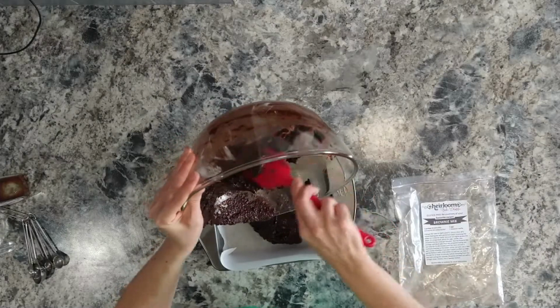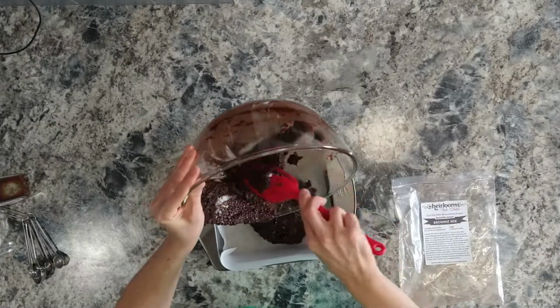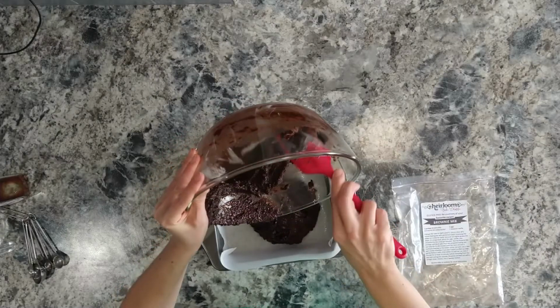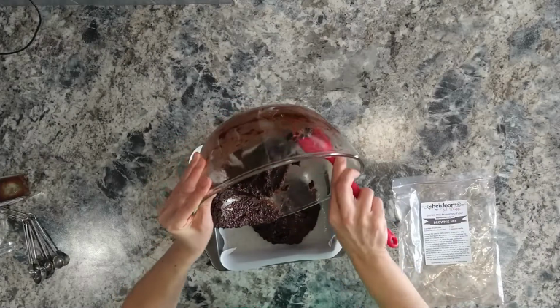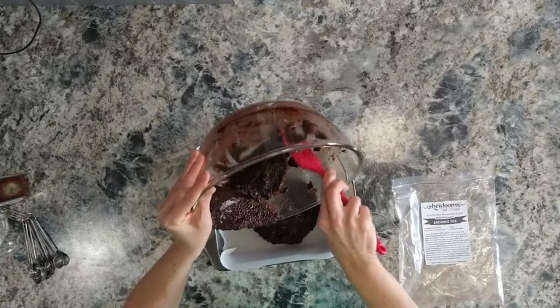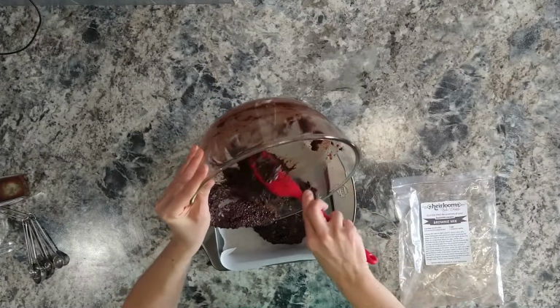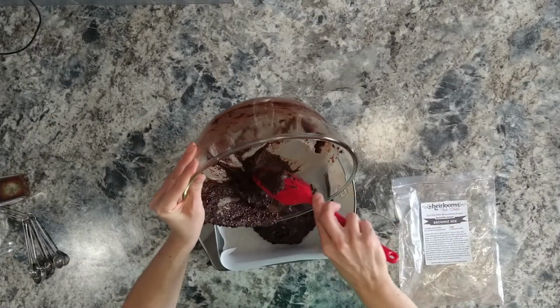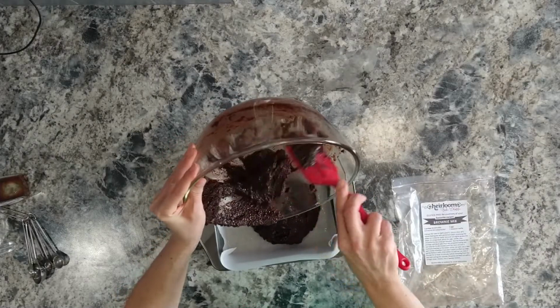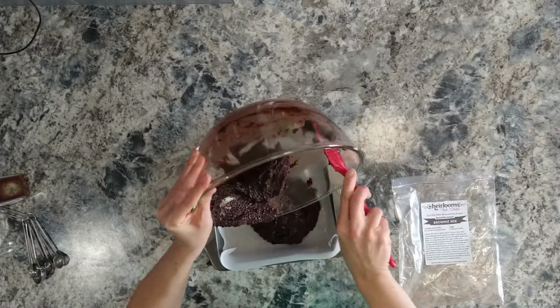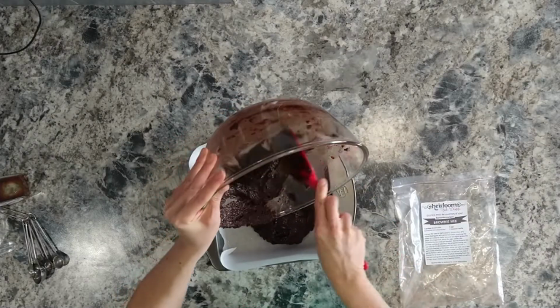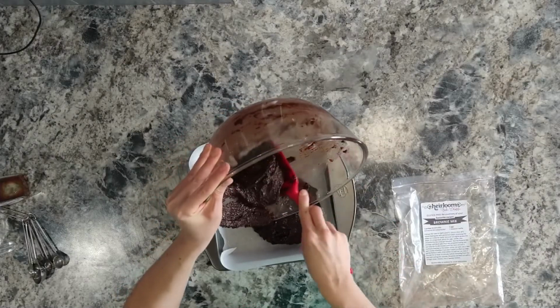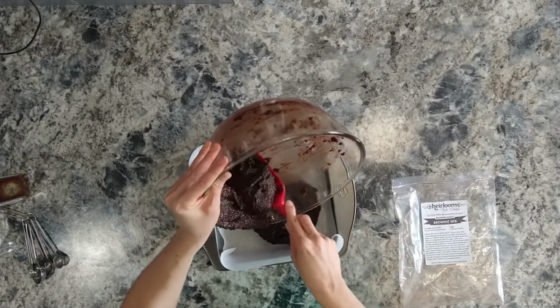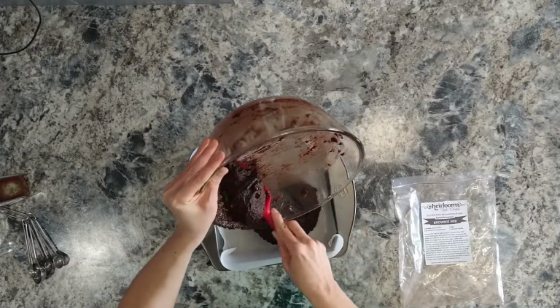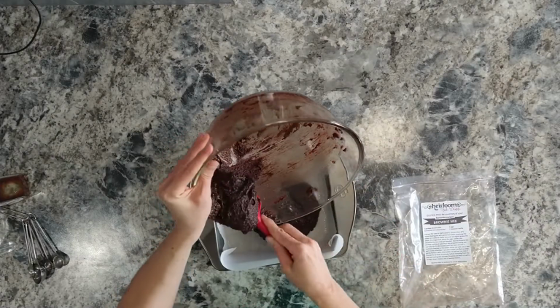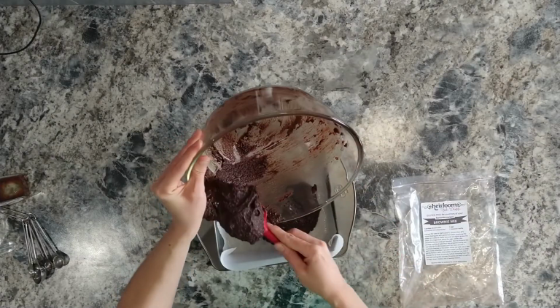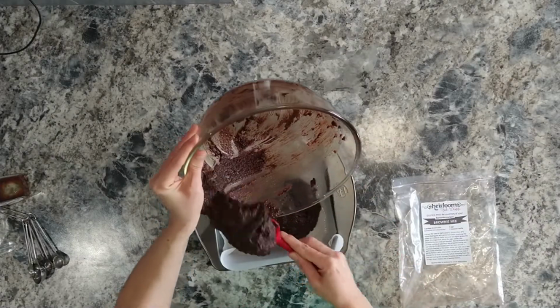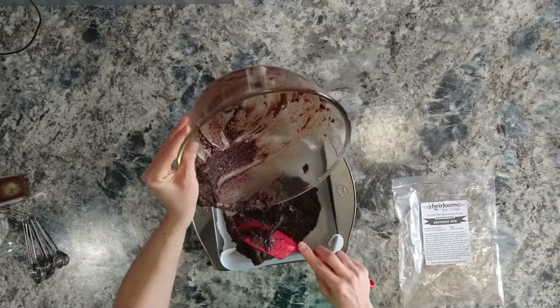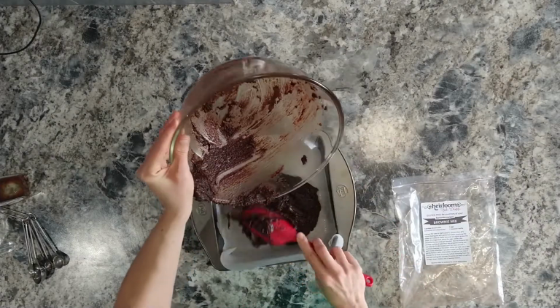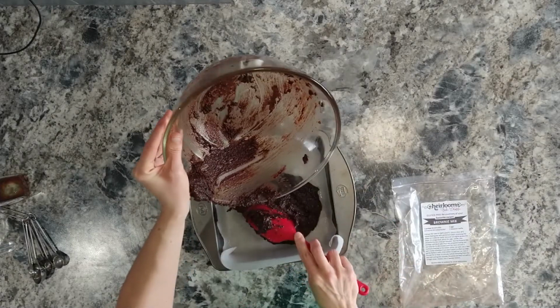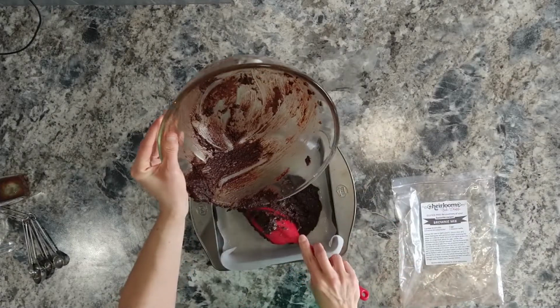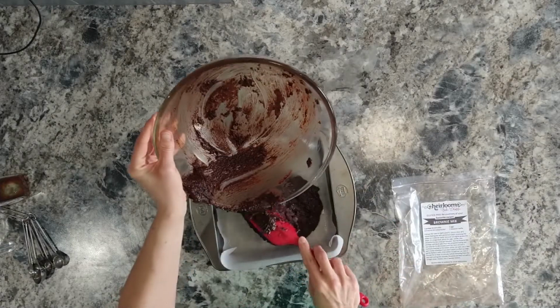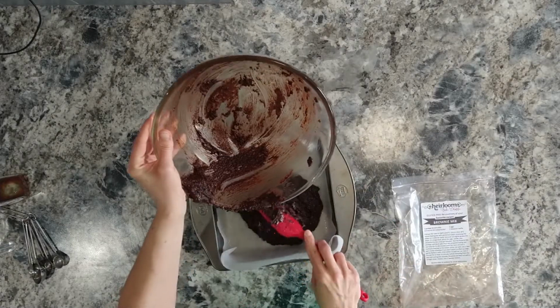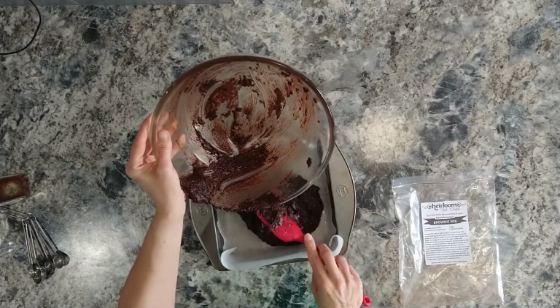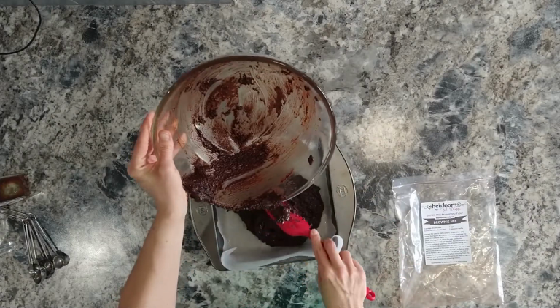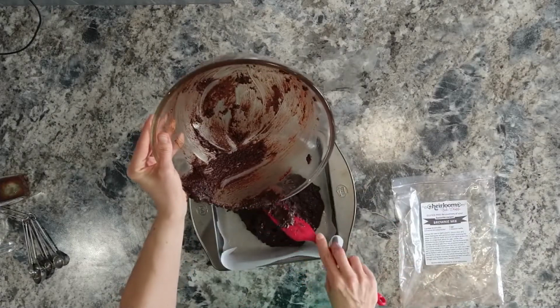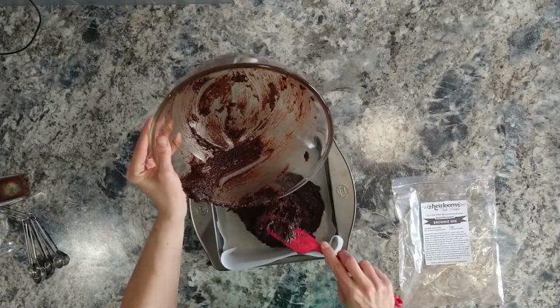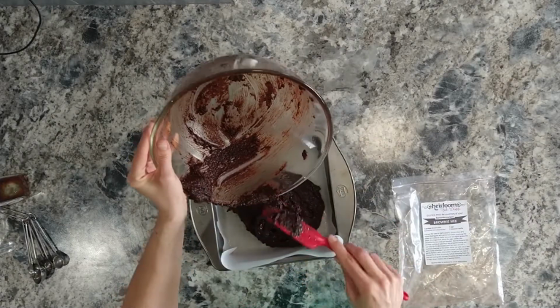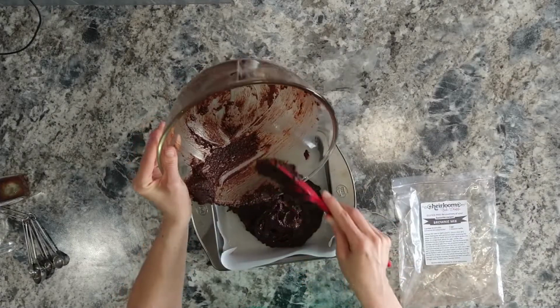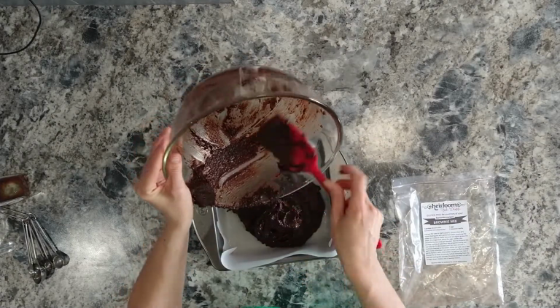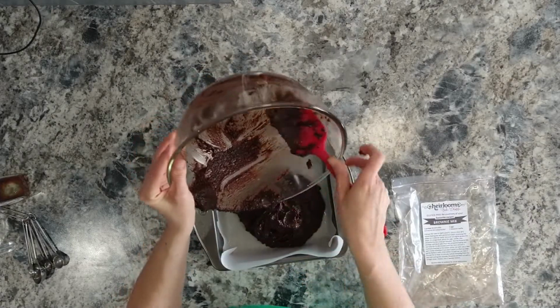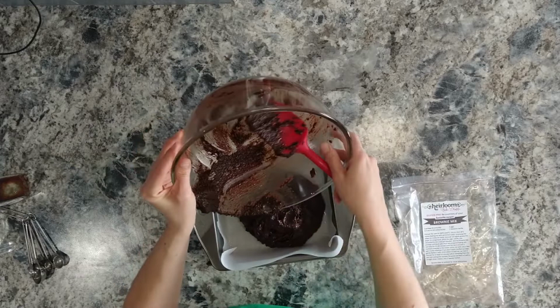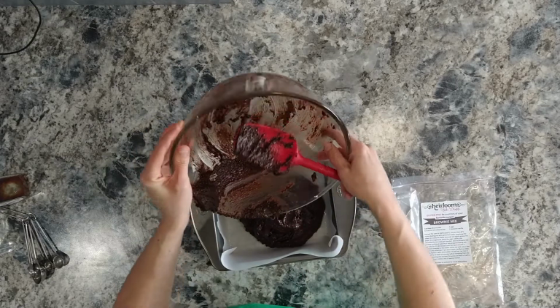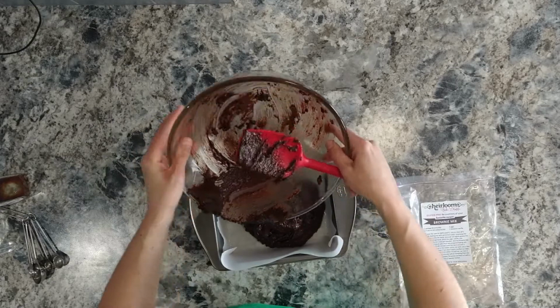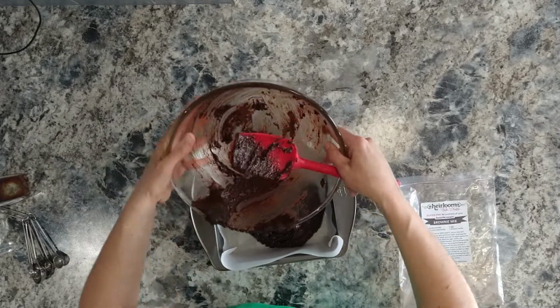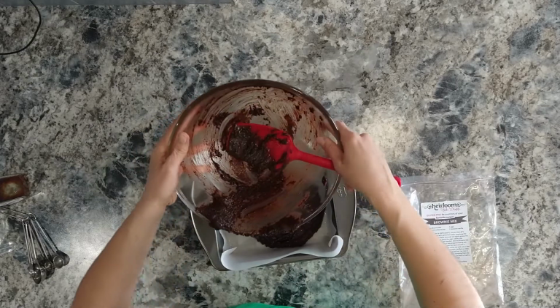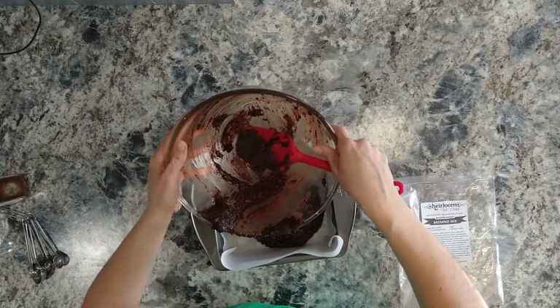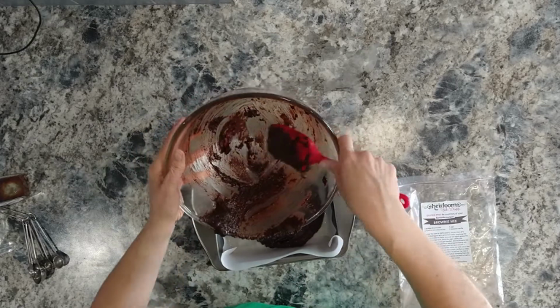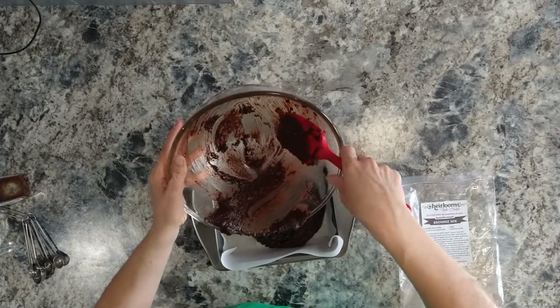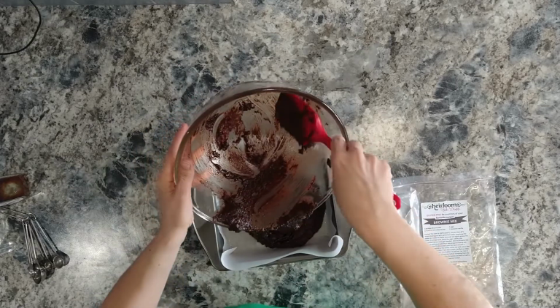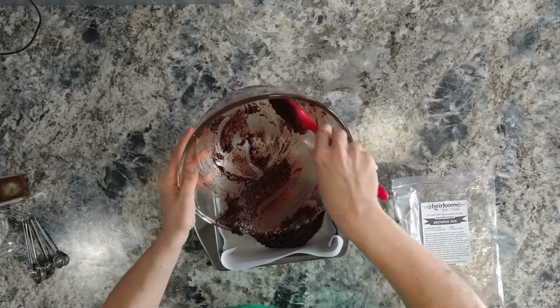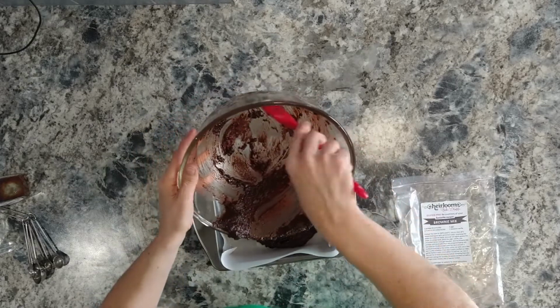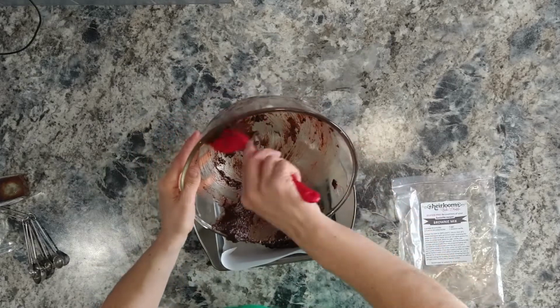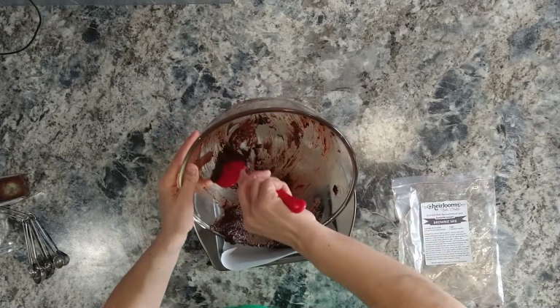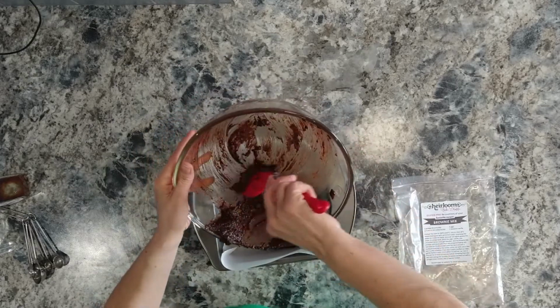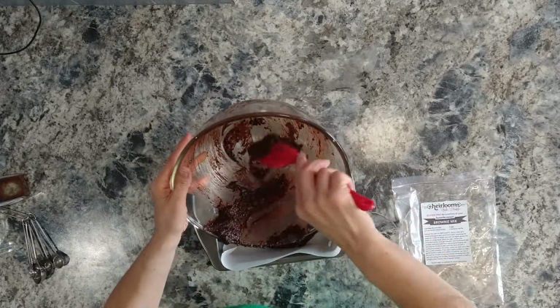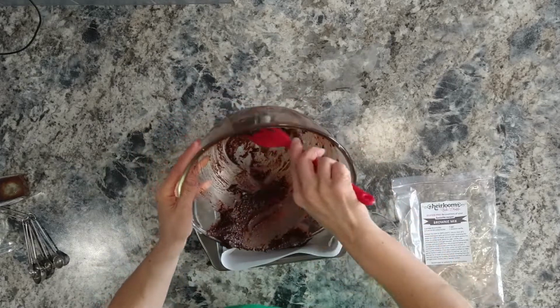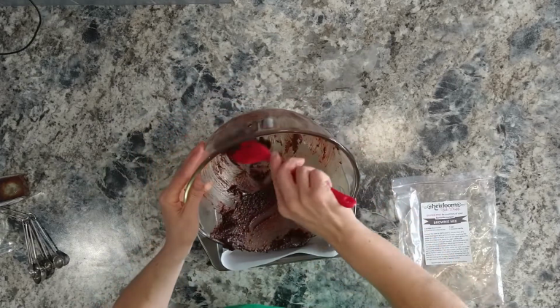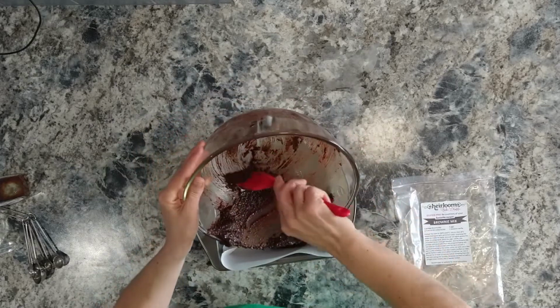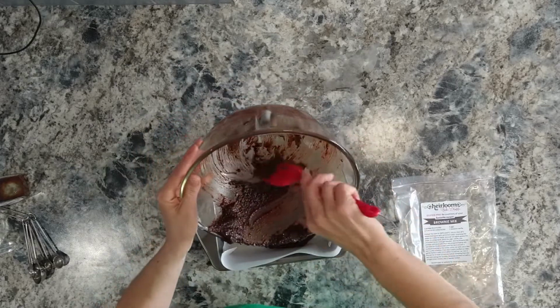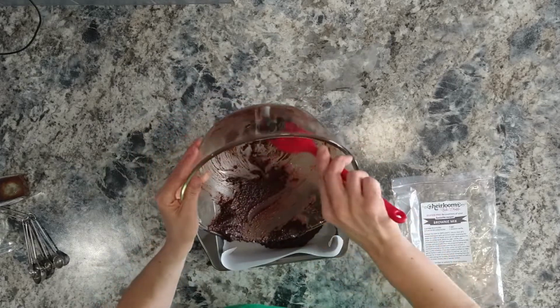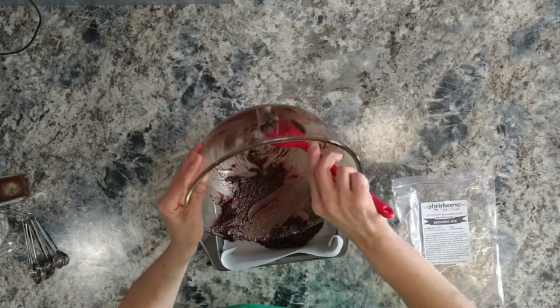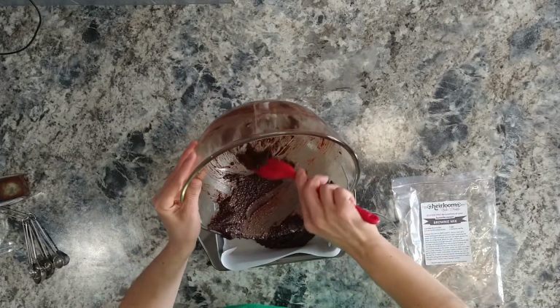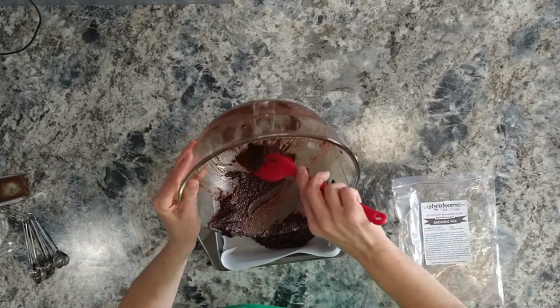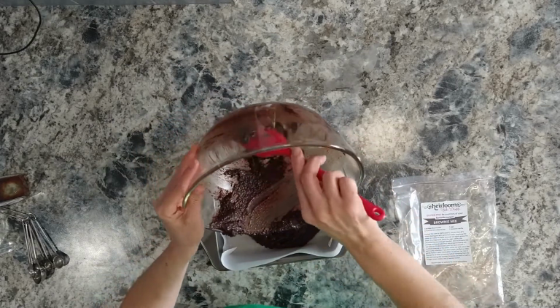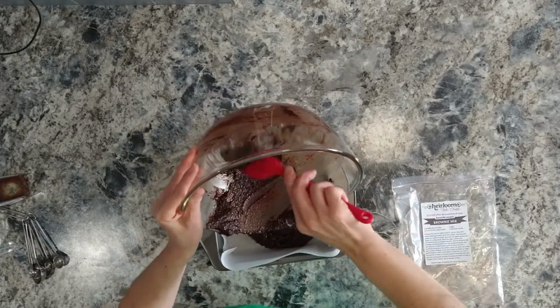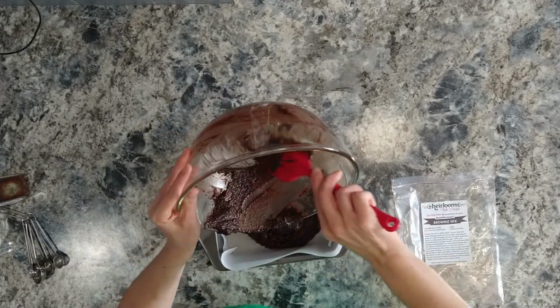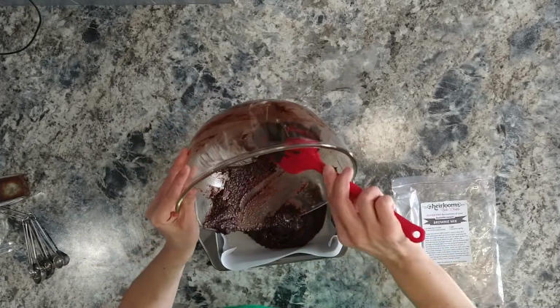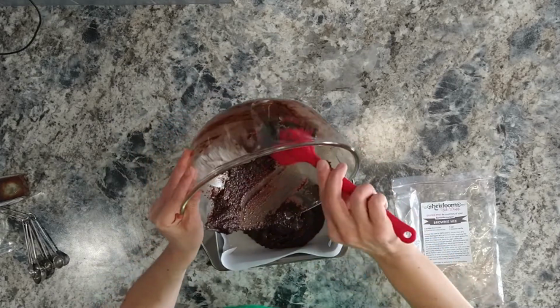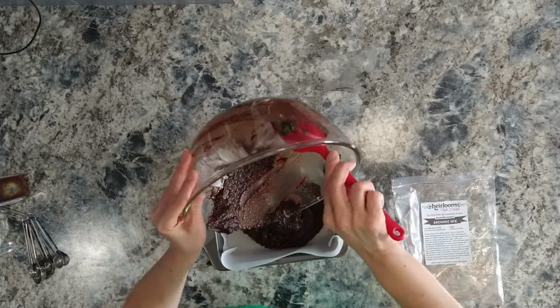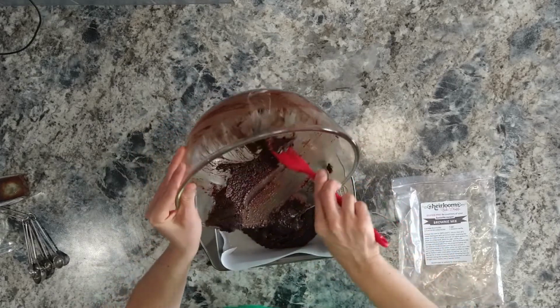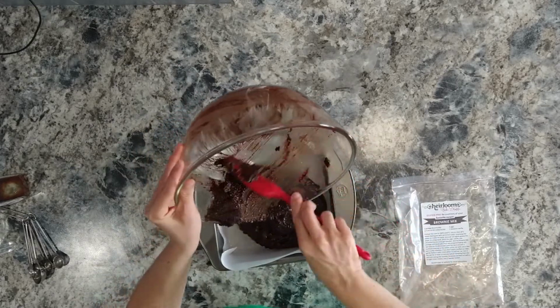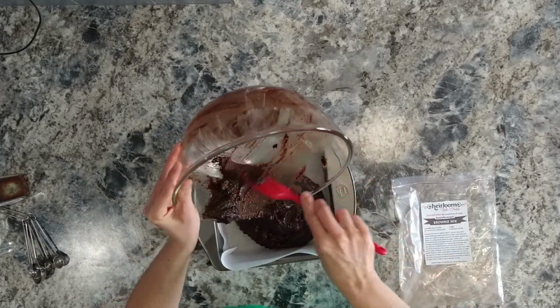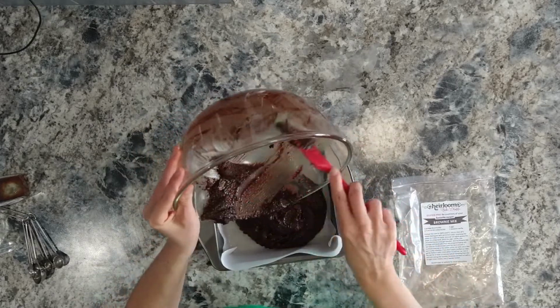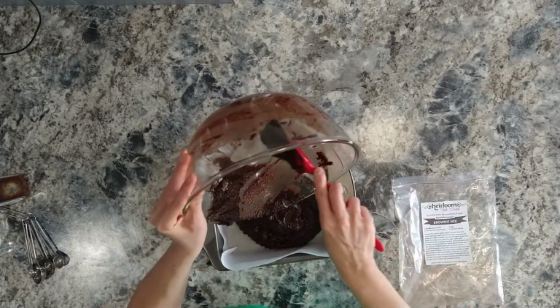Now because these are made with almond flour, they may look a little more grainy than regular brownie mix, but they come out beautifully moist when they're baked.